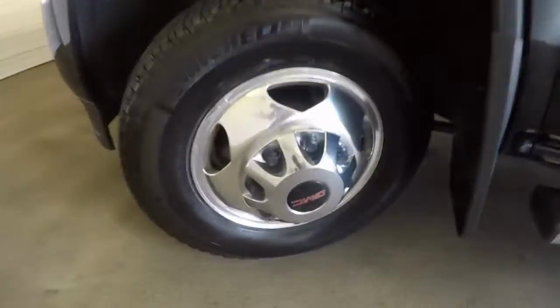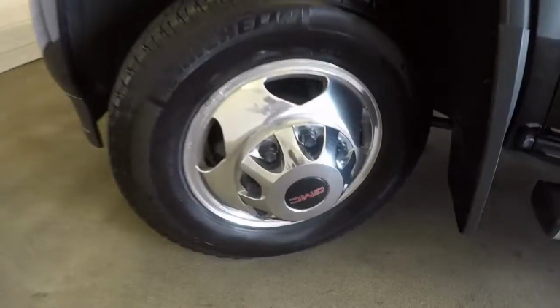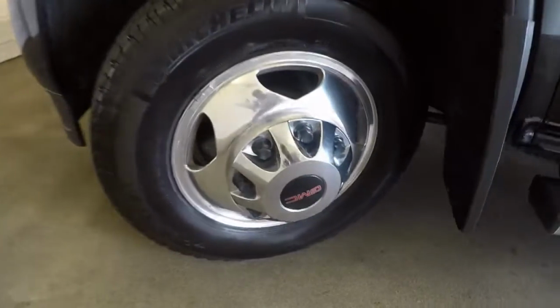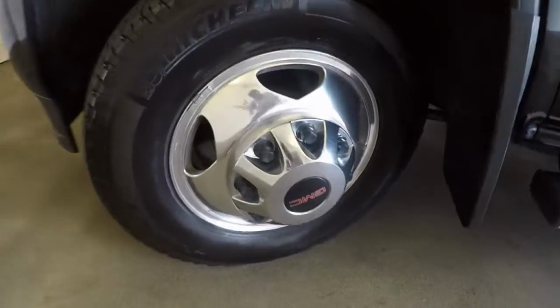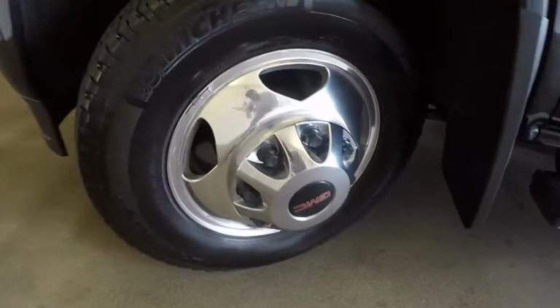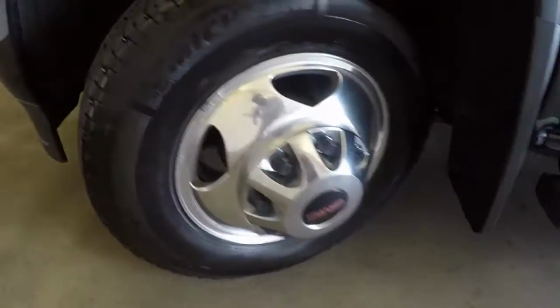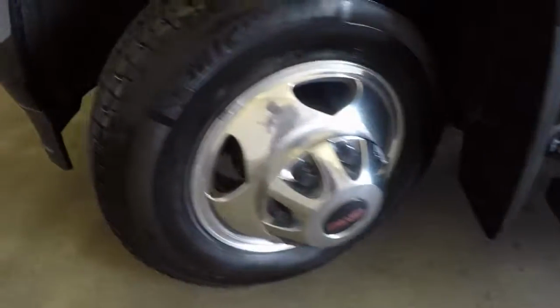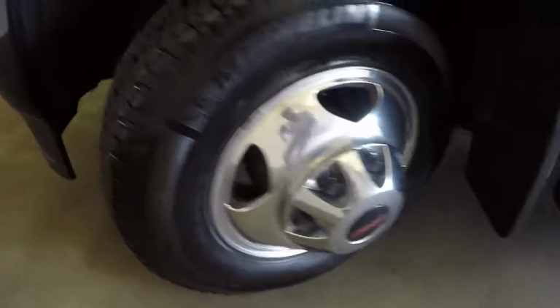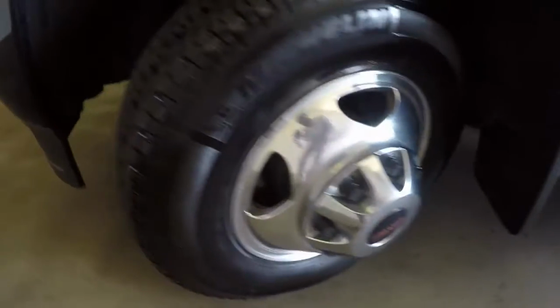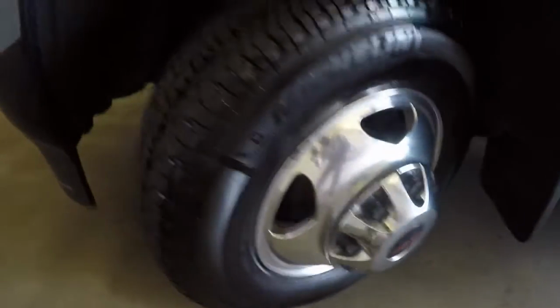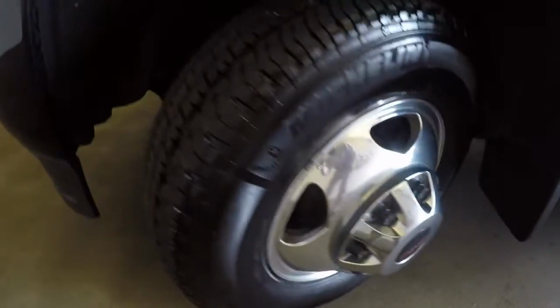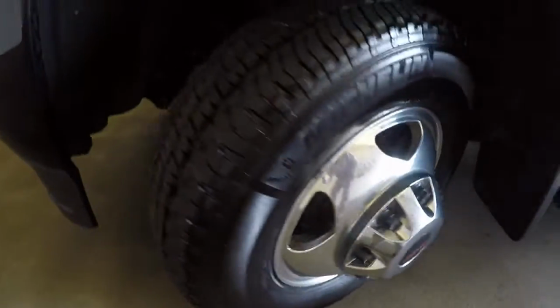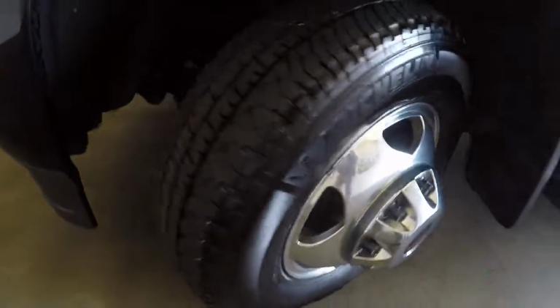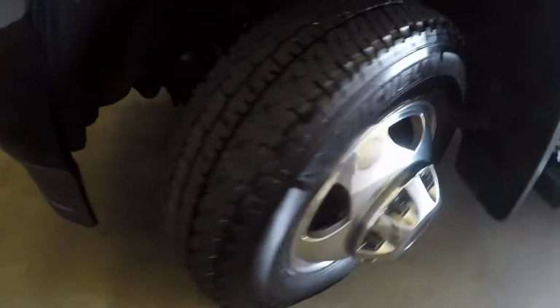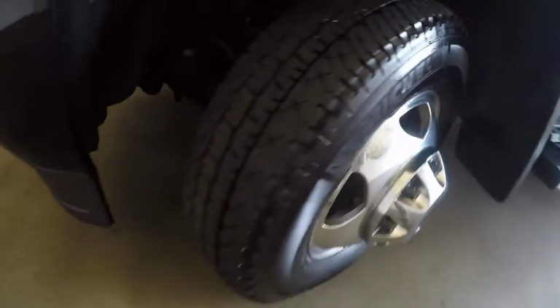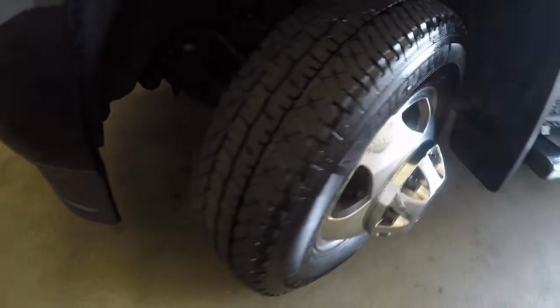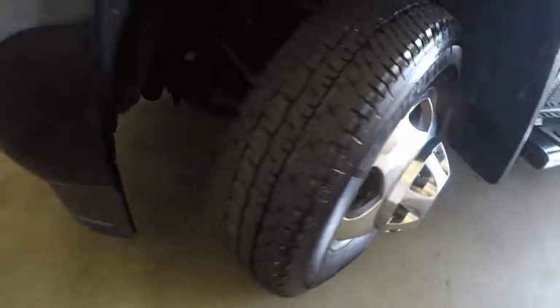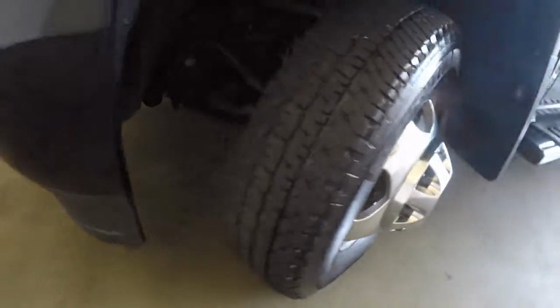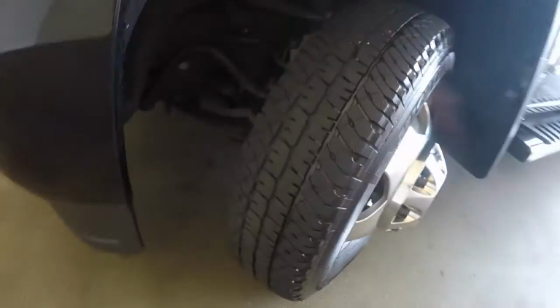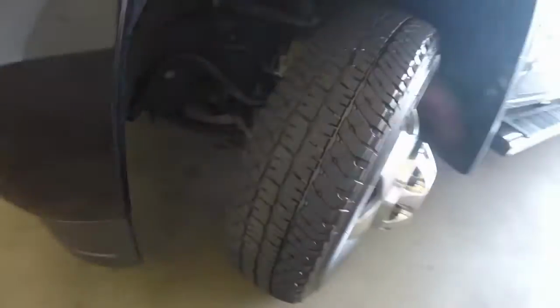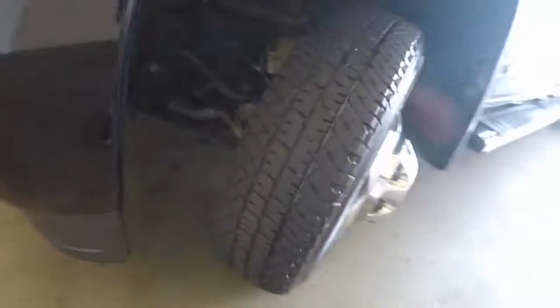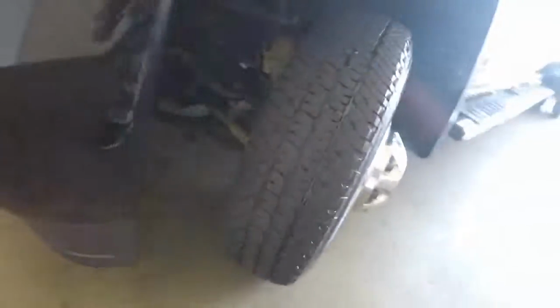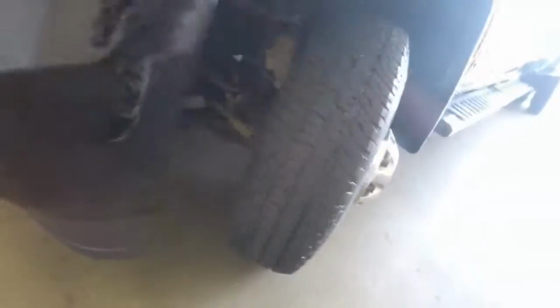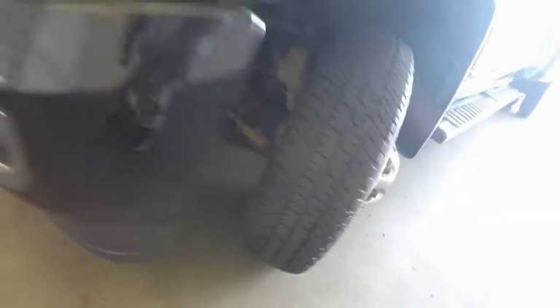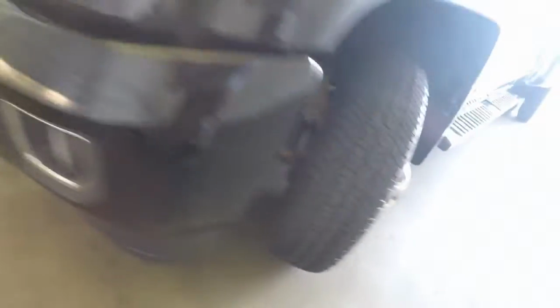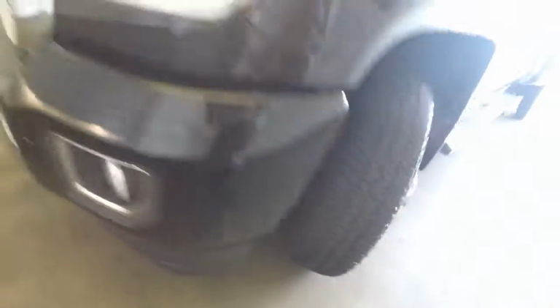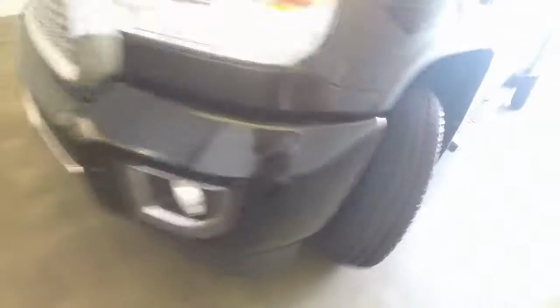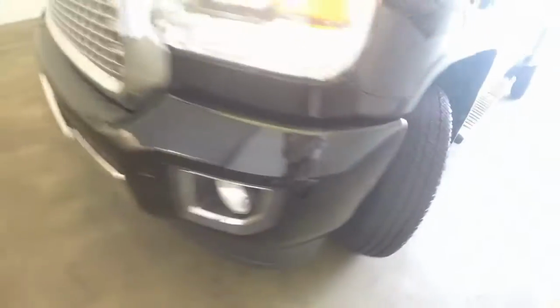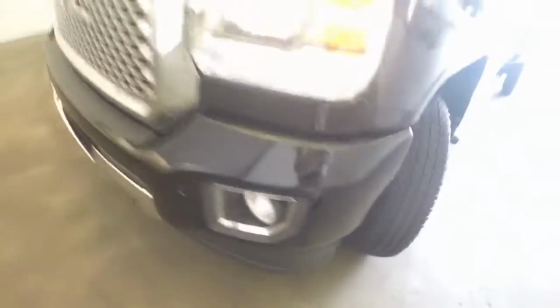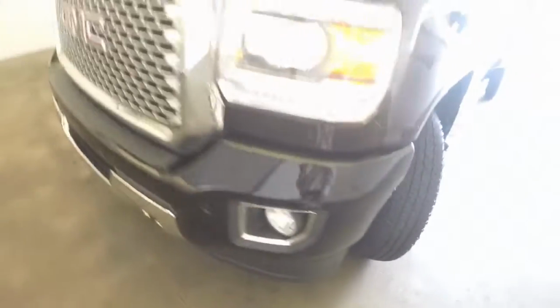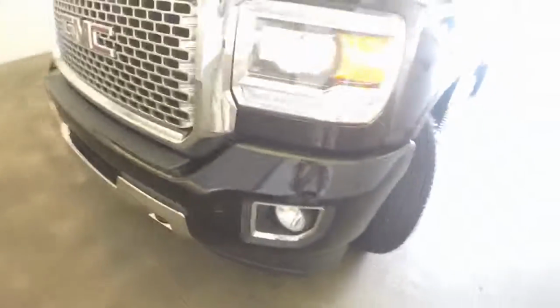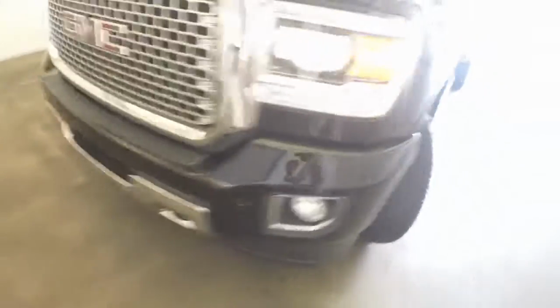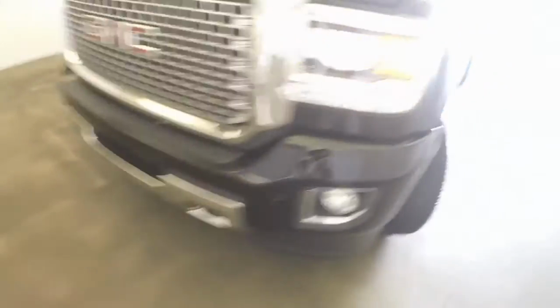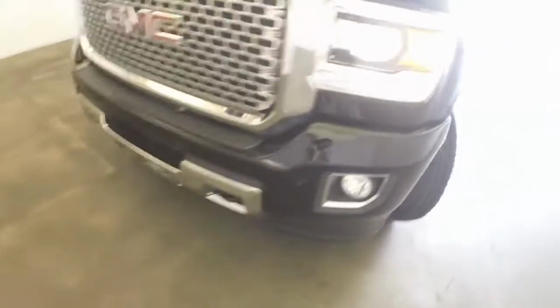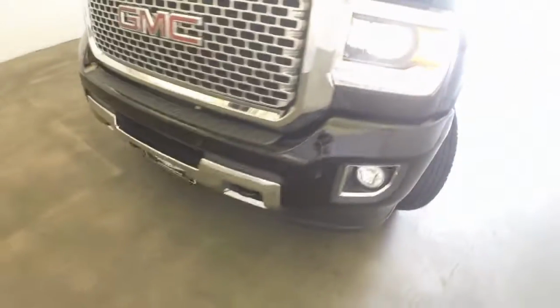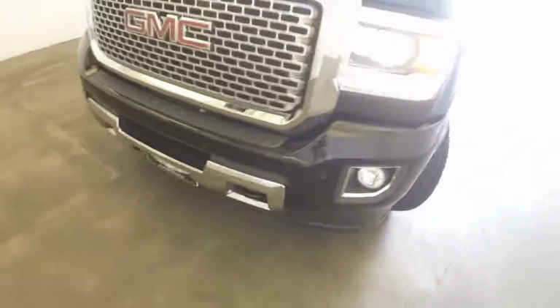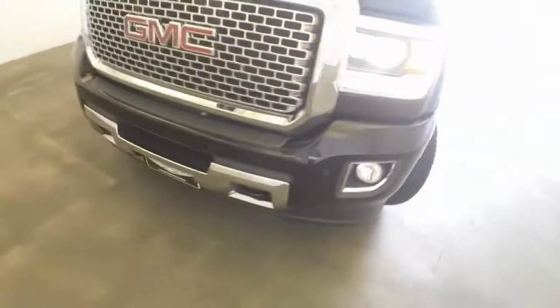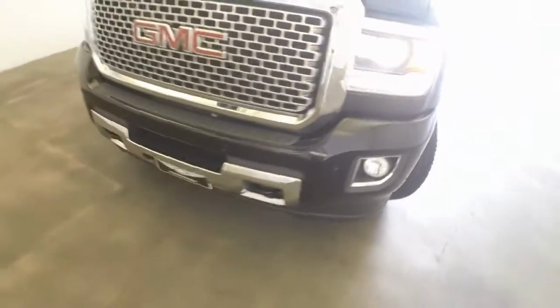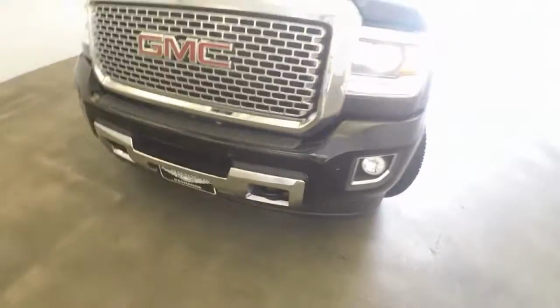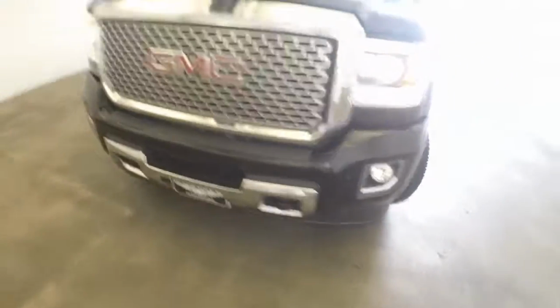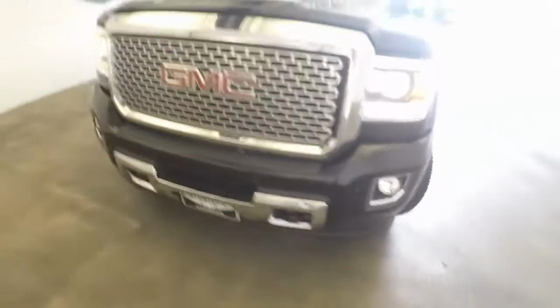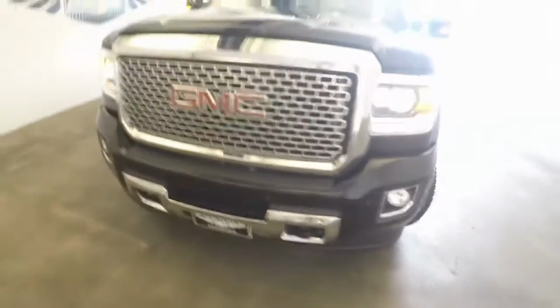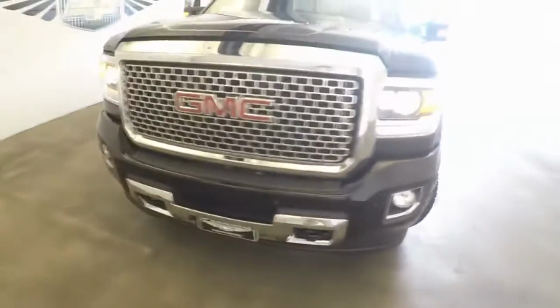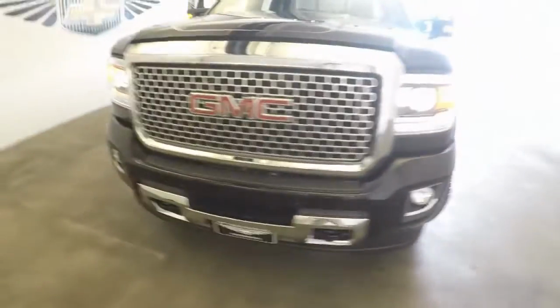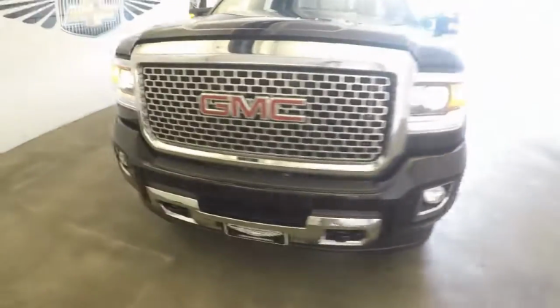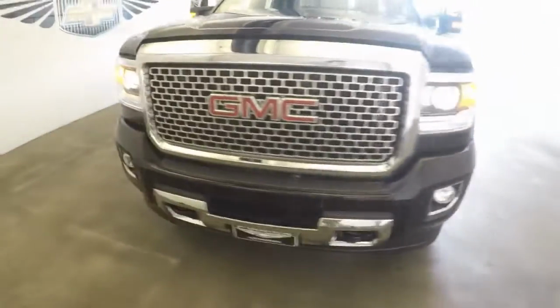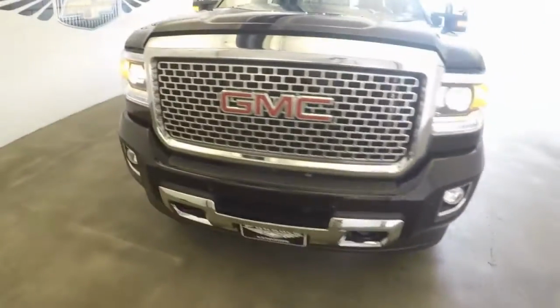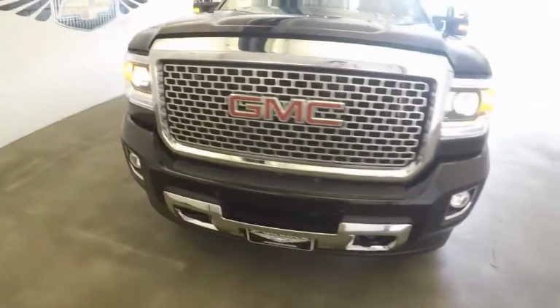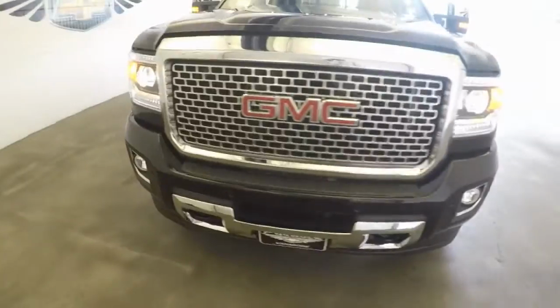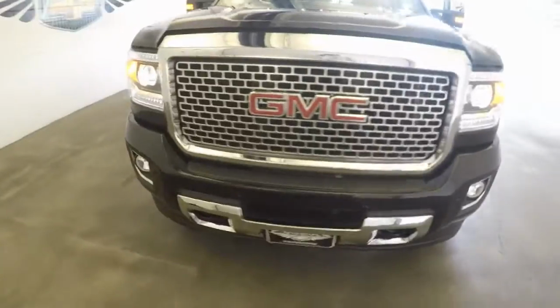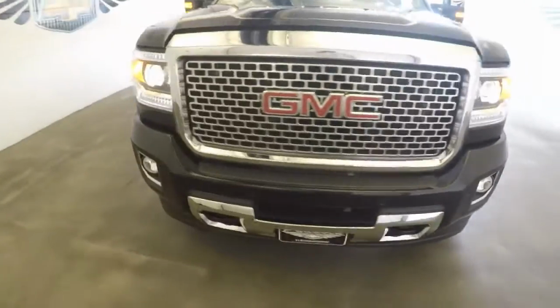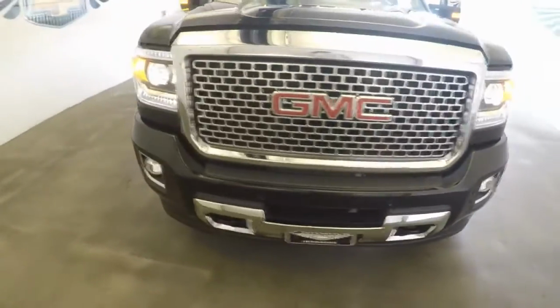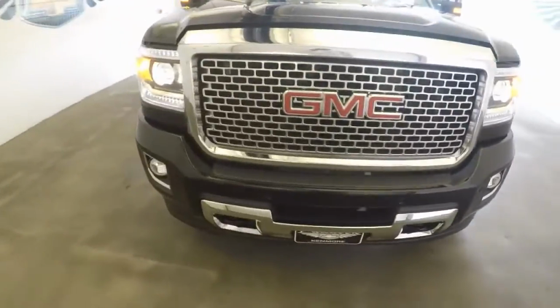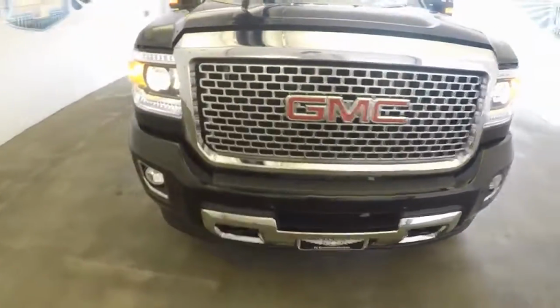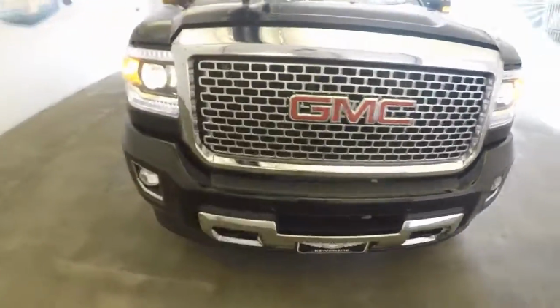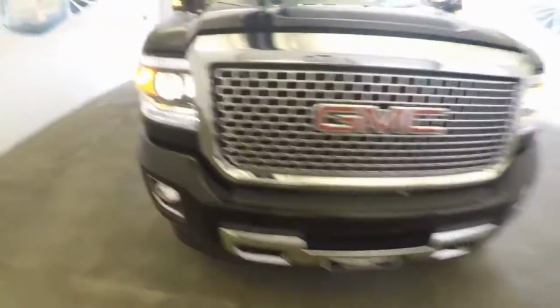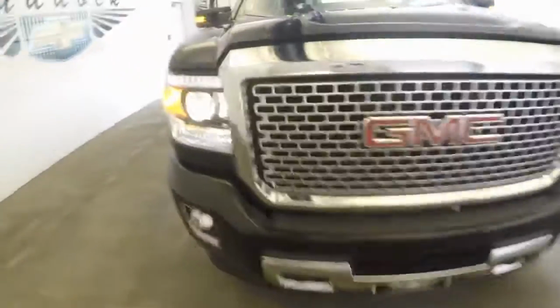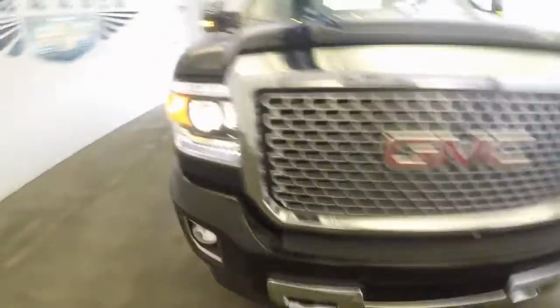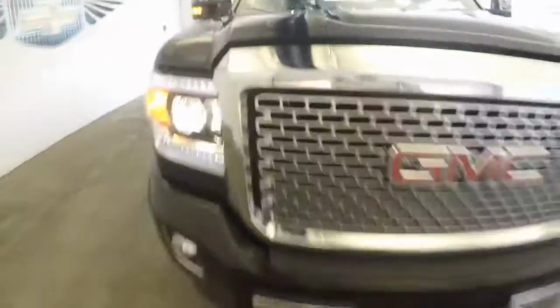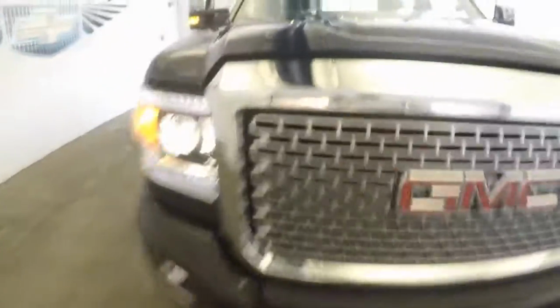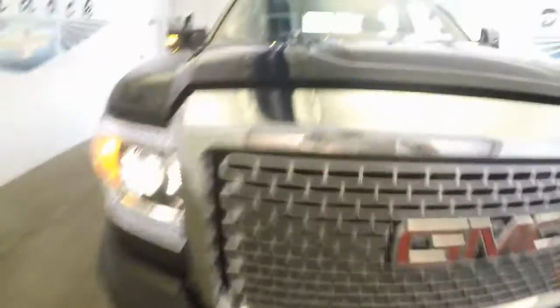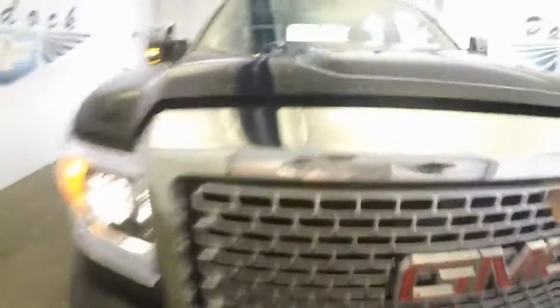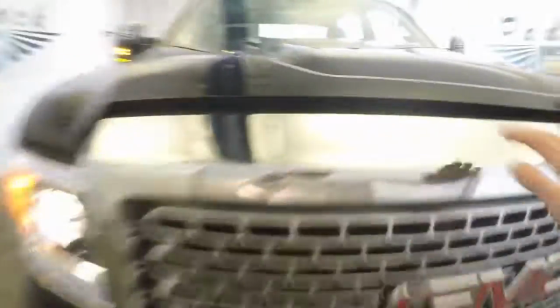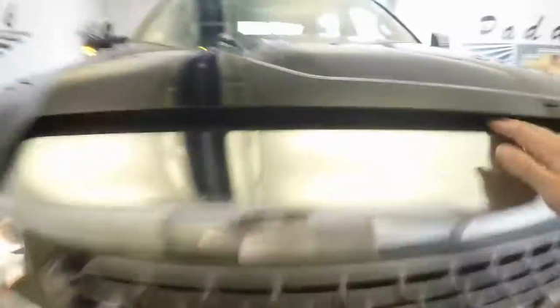Front wheels — excellent tires. Nice front end.